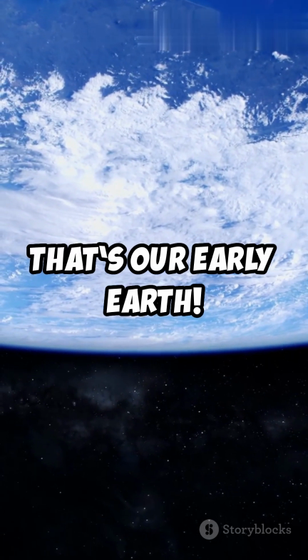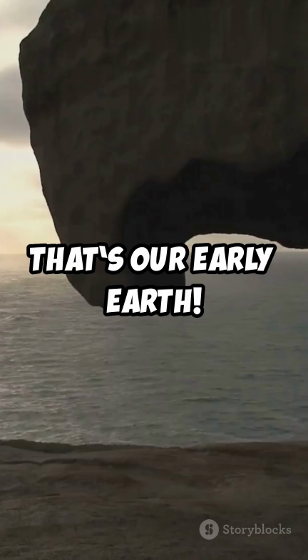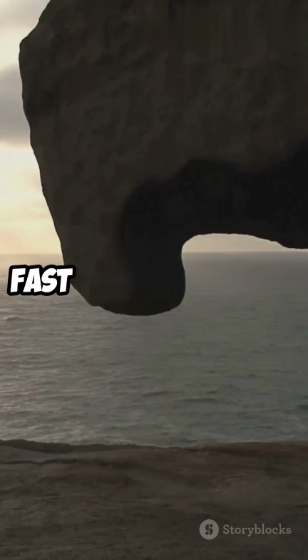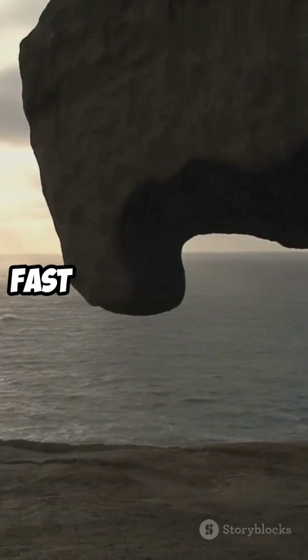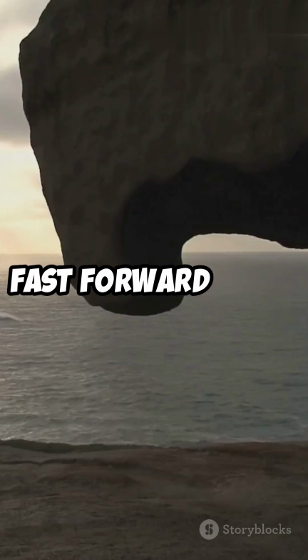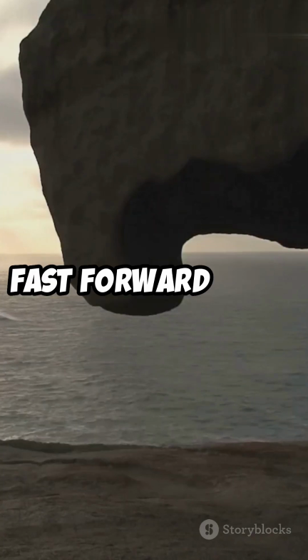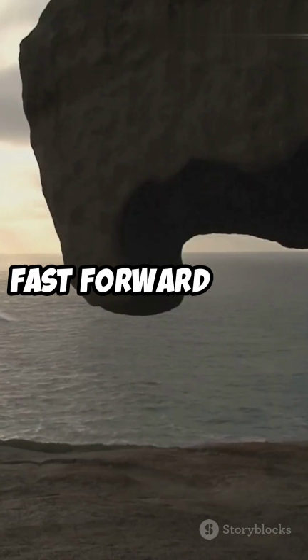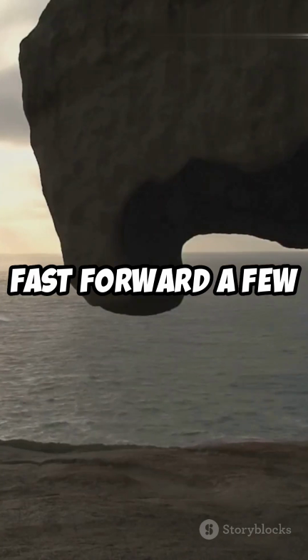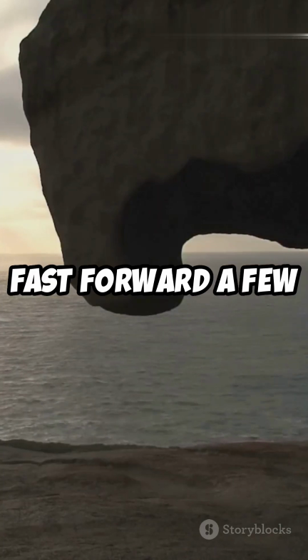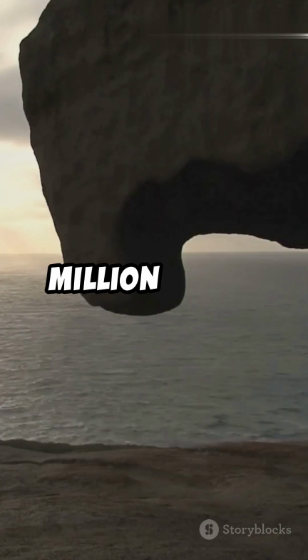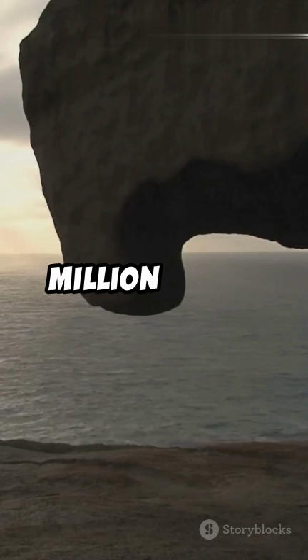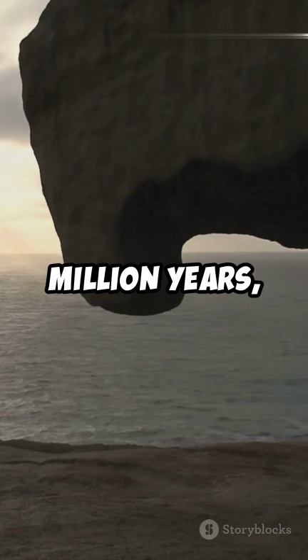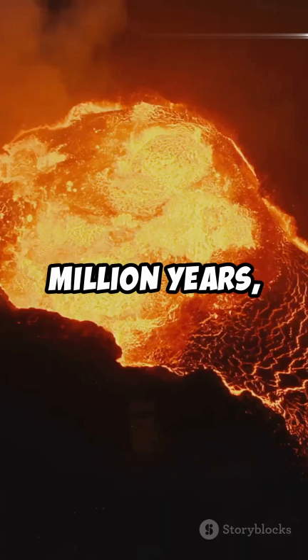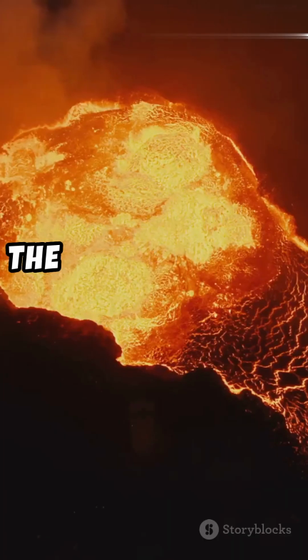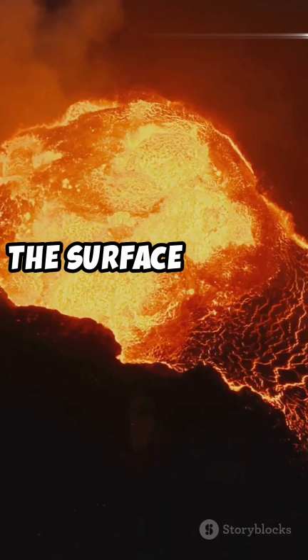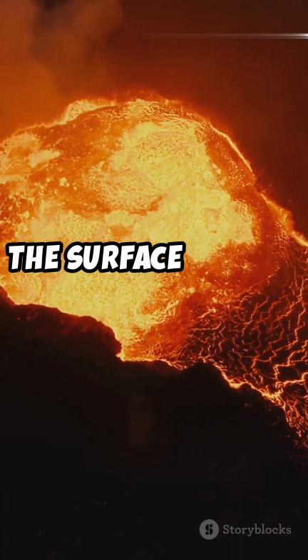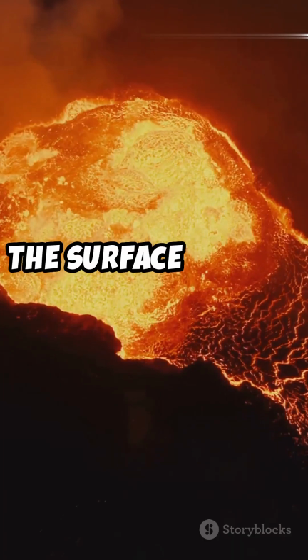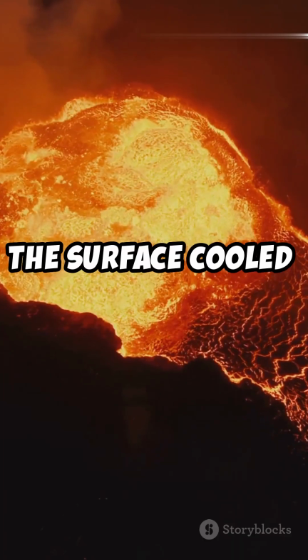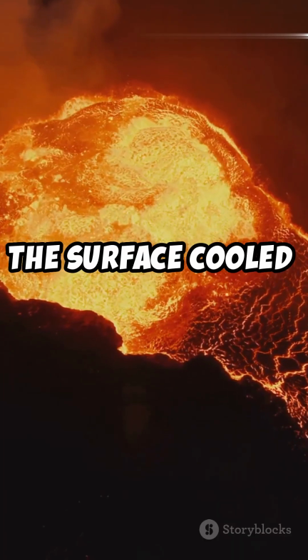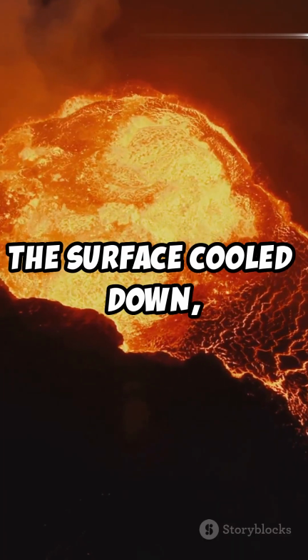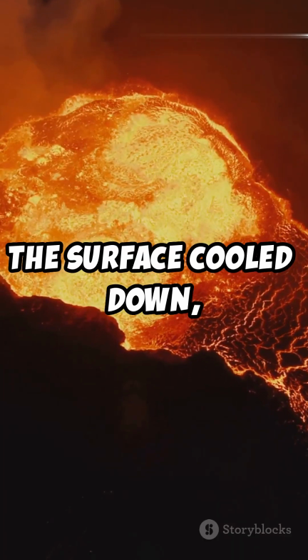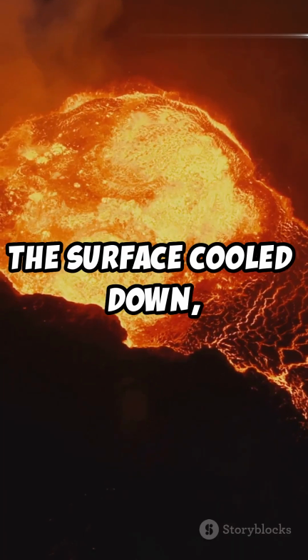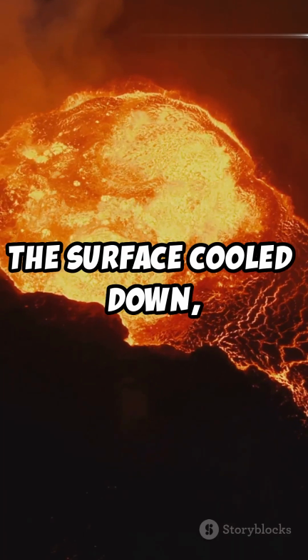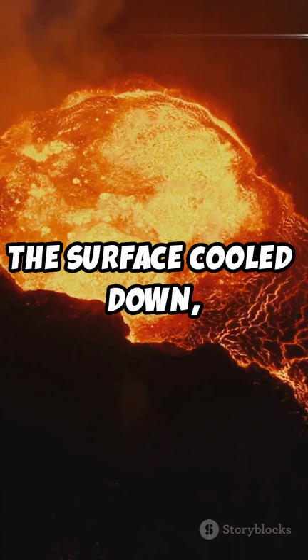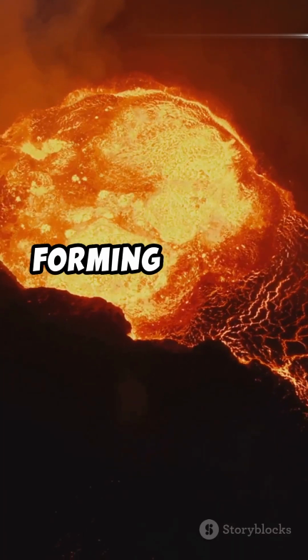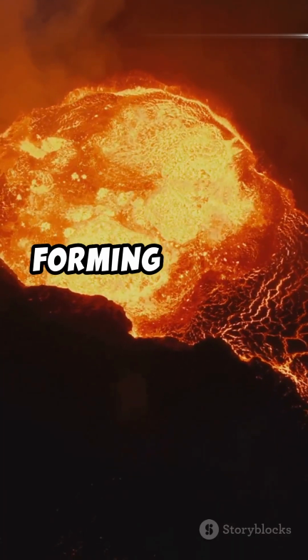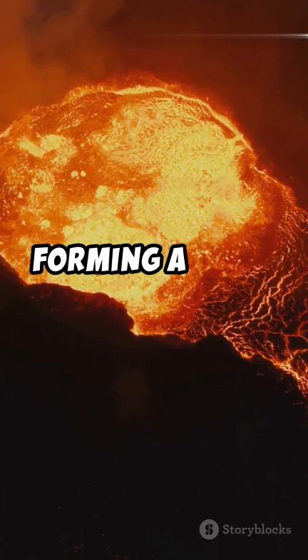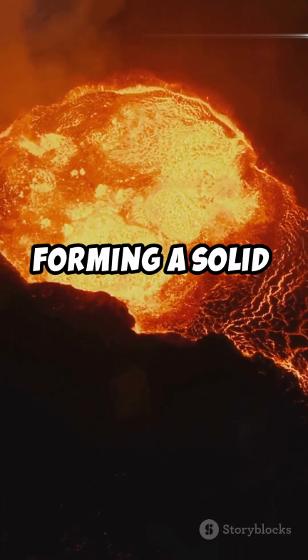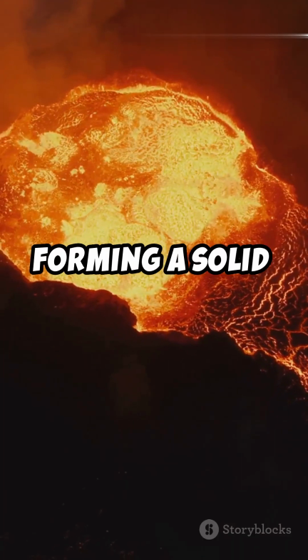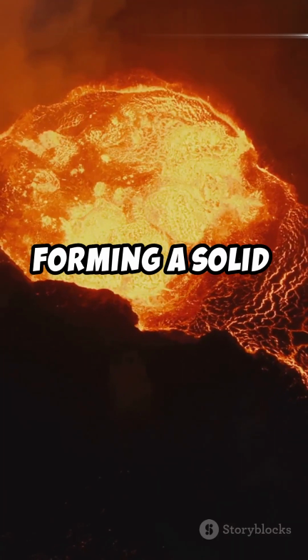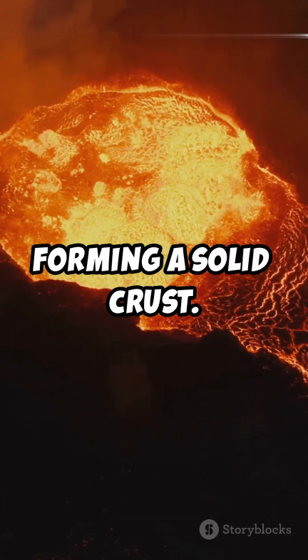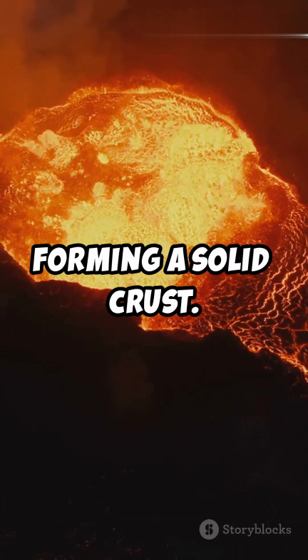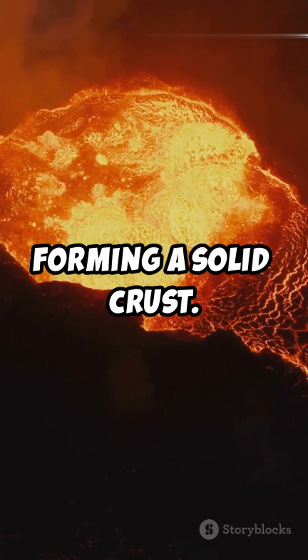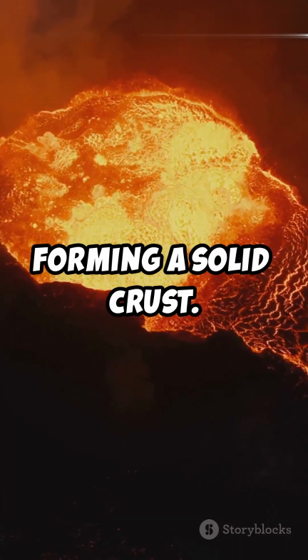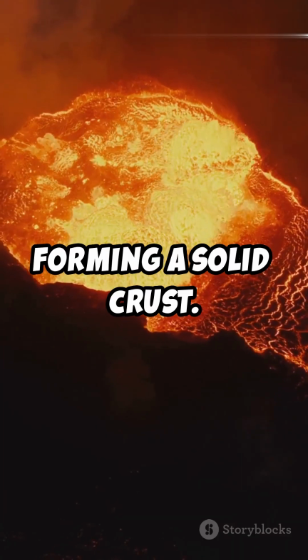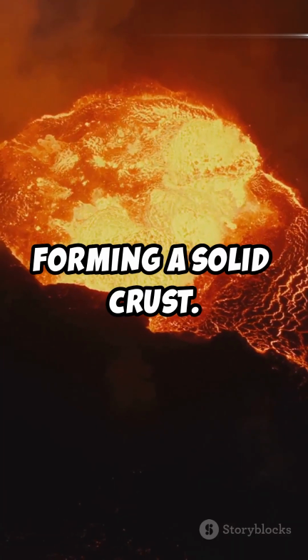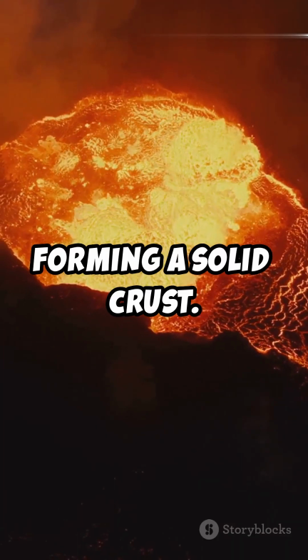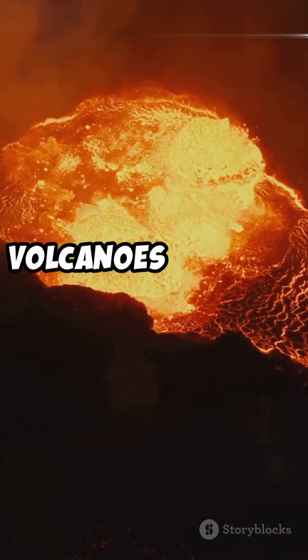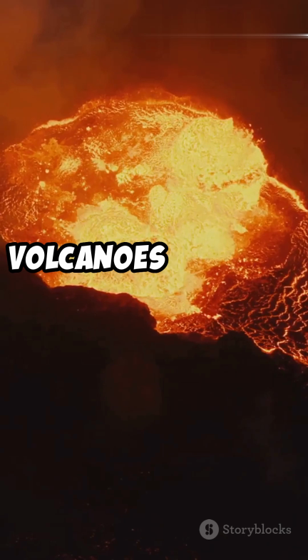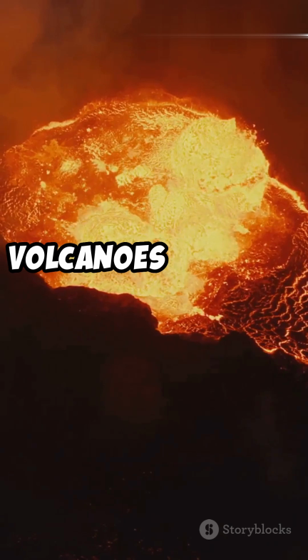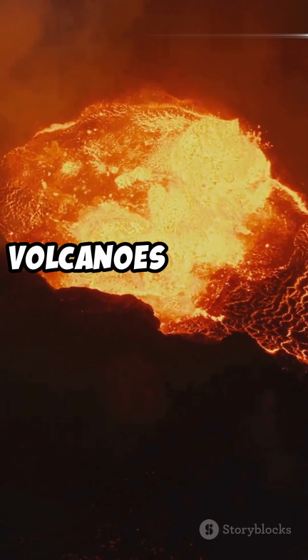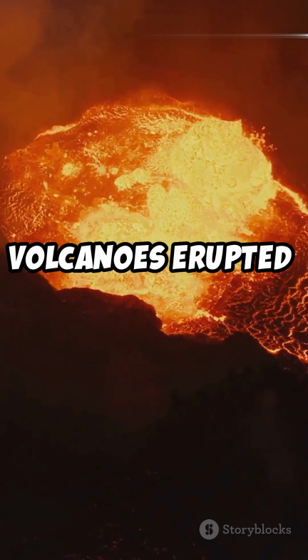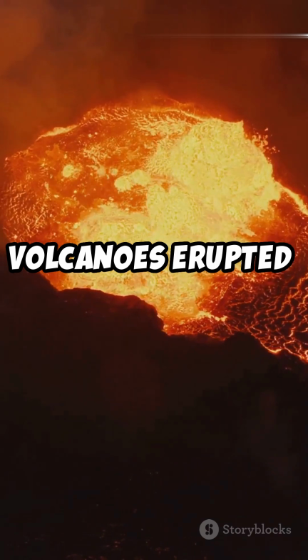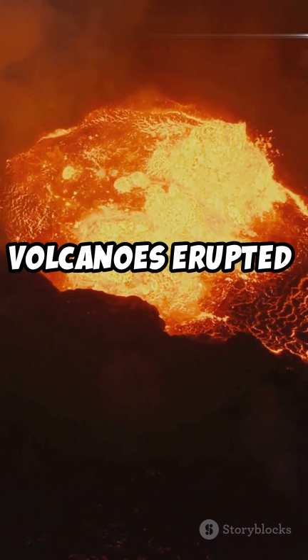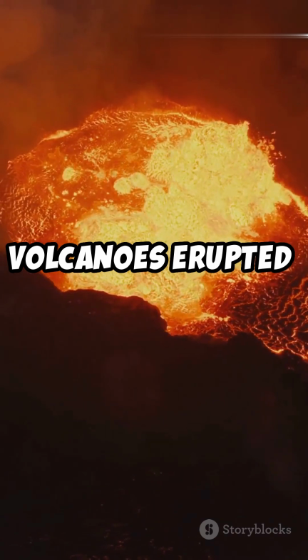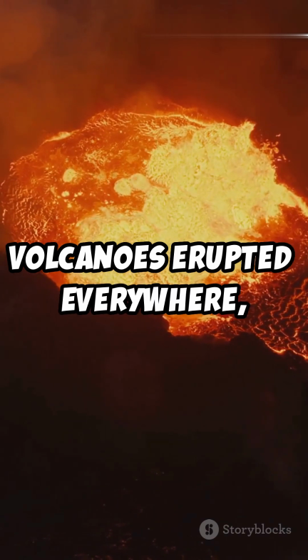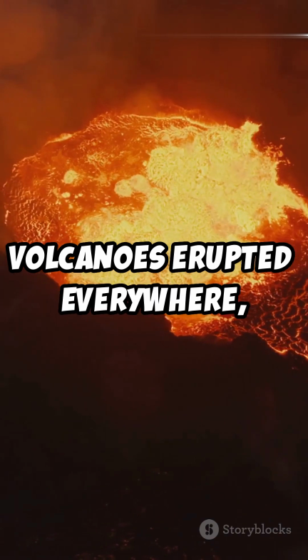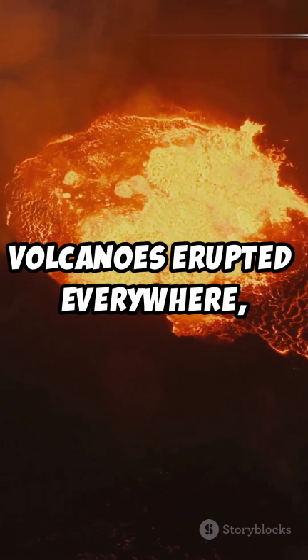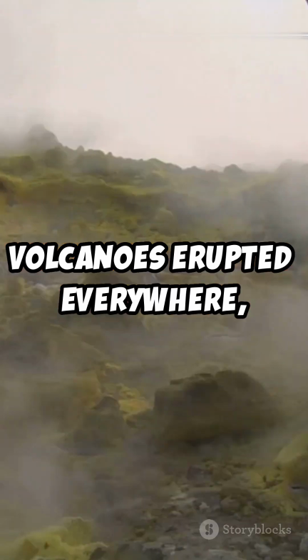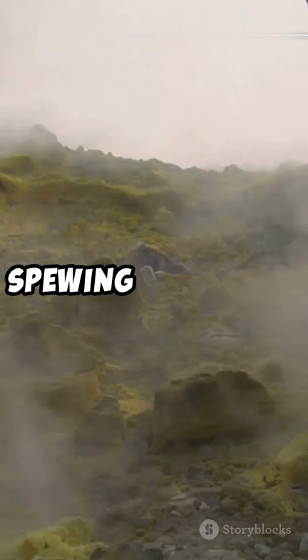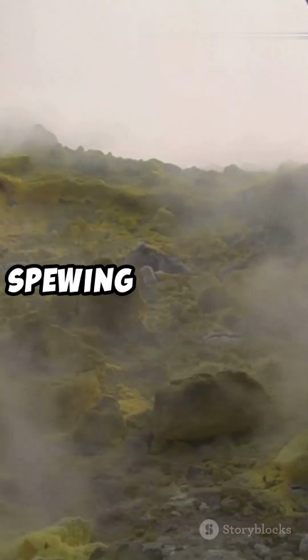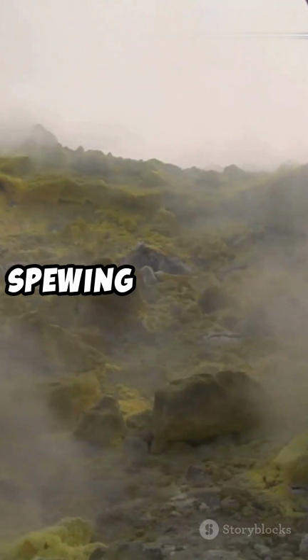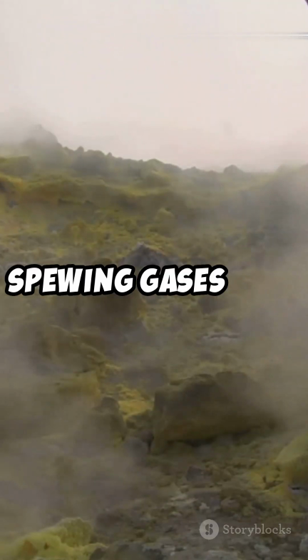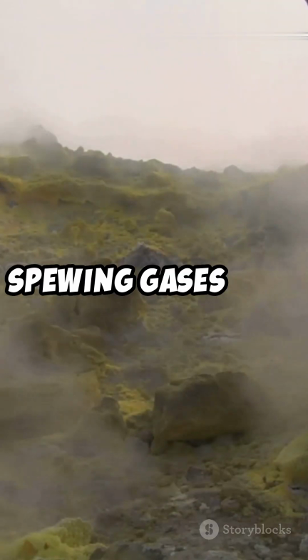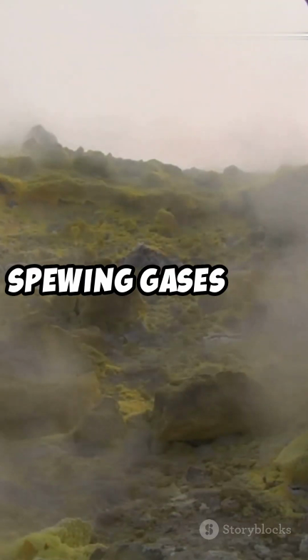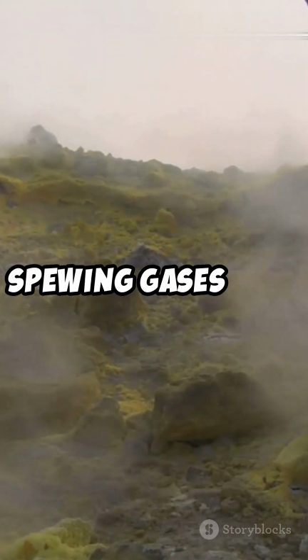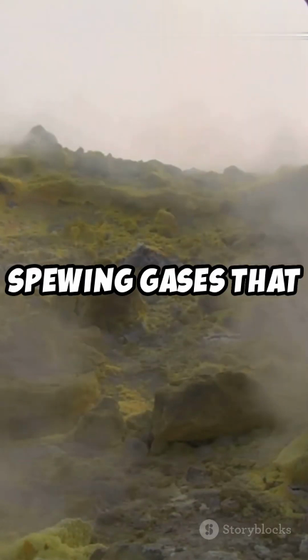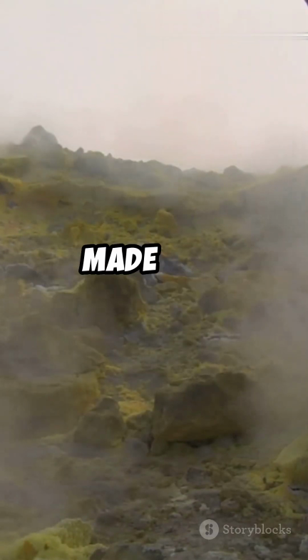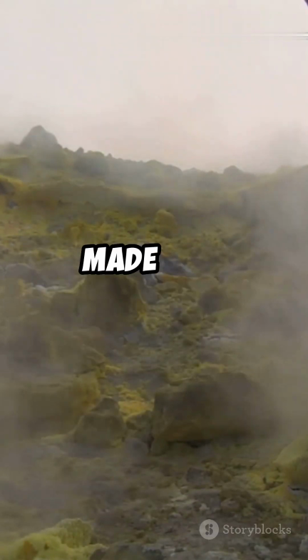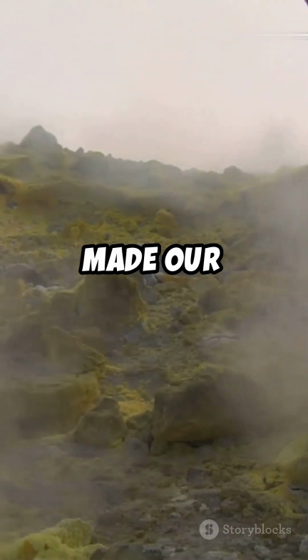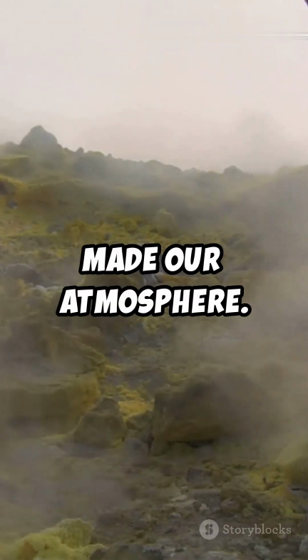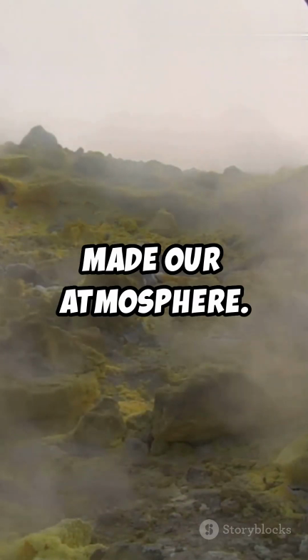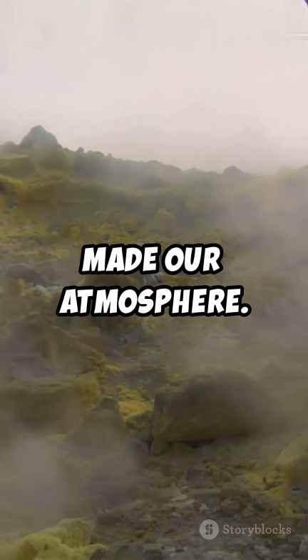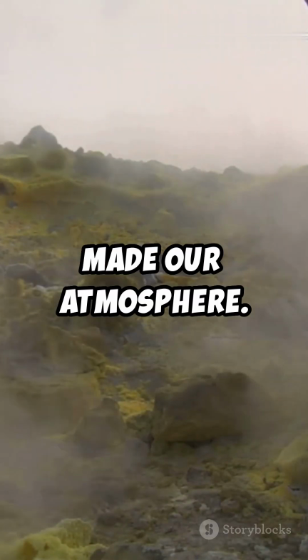Fast forward a few million years: the surface cooled down, forming a solid crust. Volcanoes erupted everywhere, spewing gases that made our atmosphere.